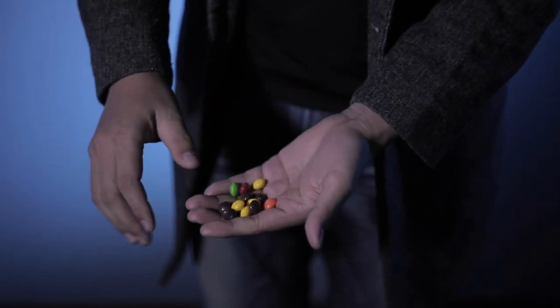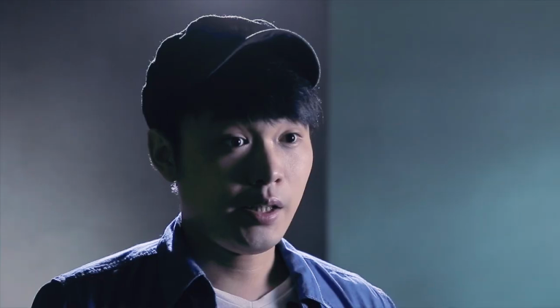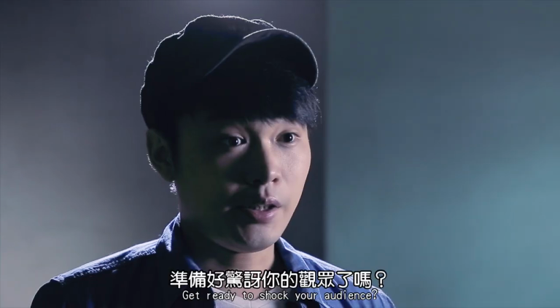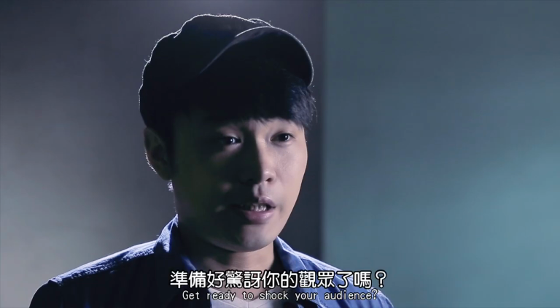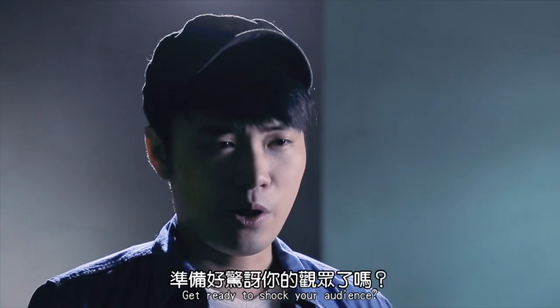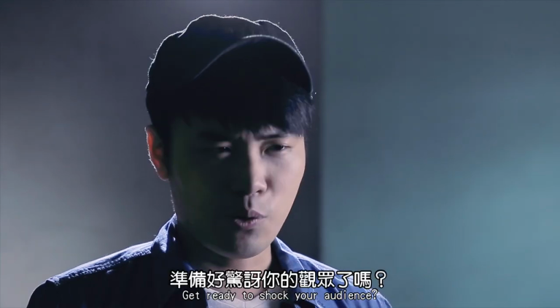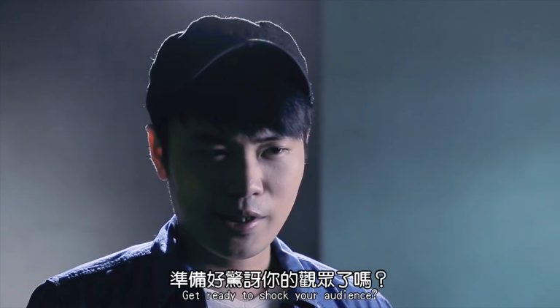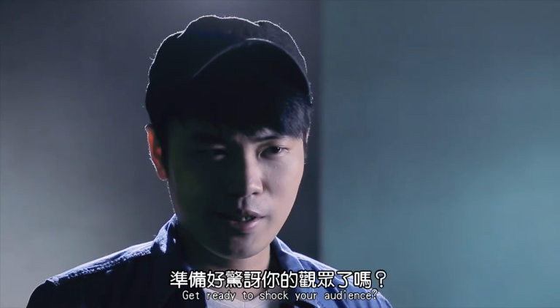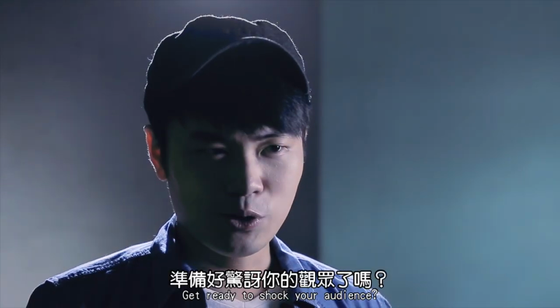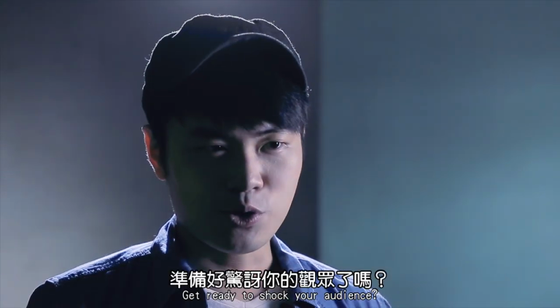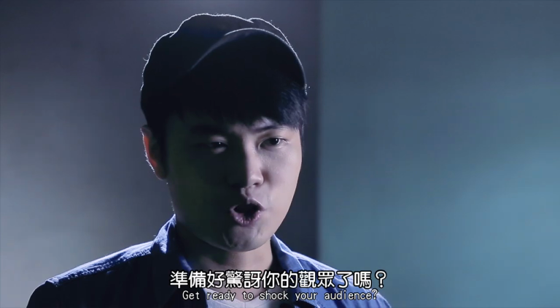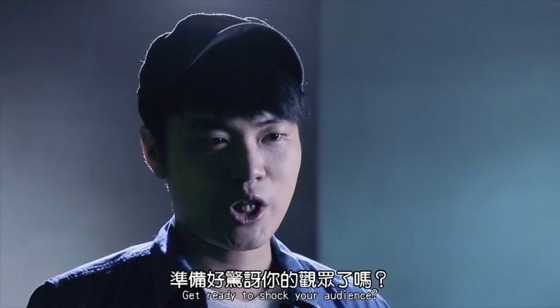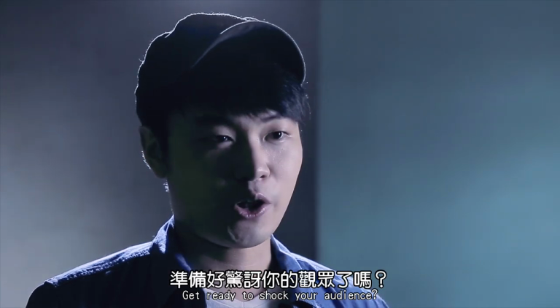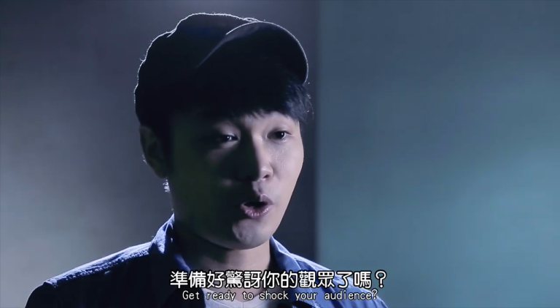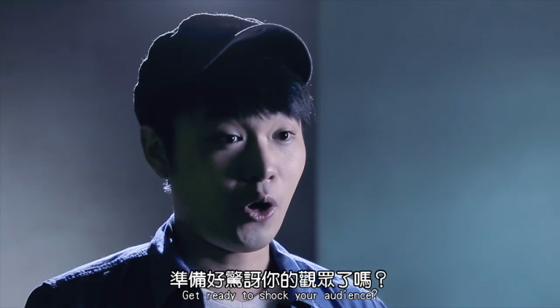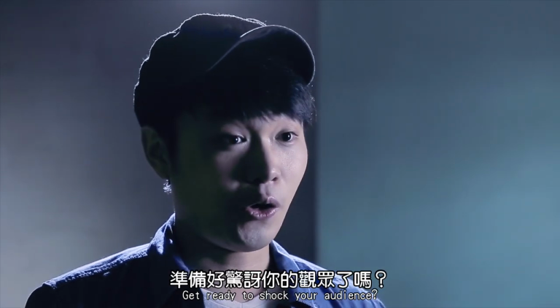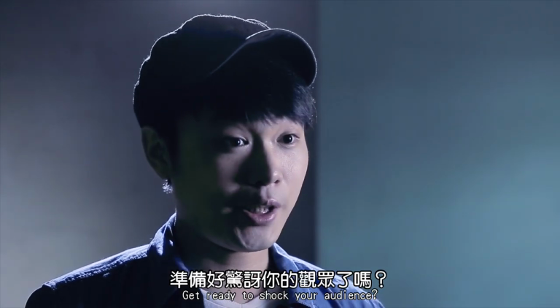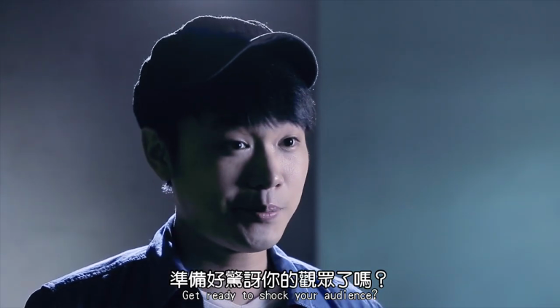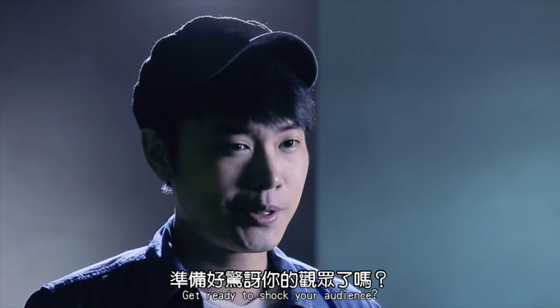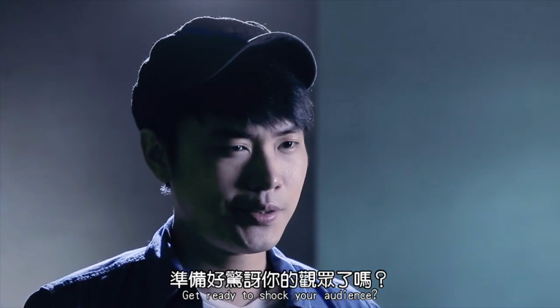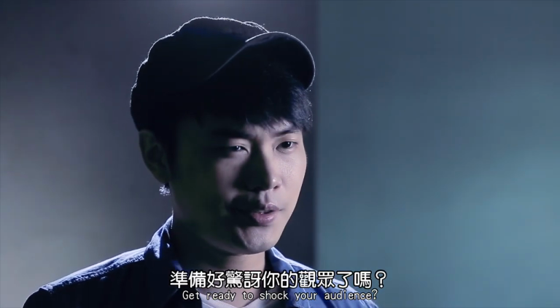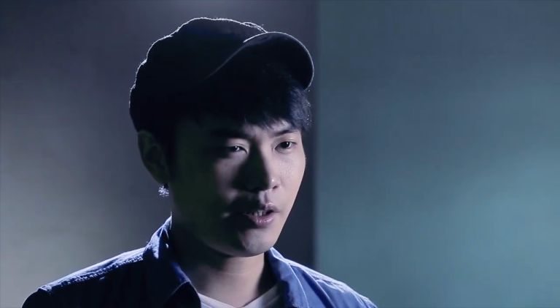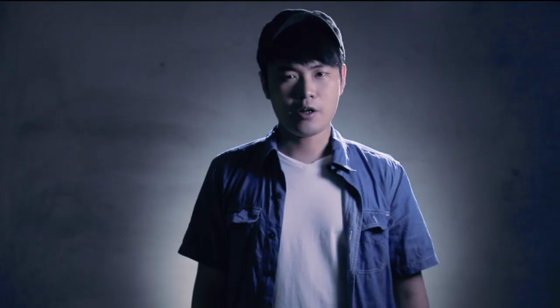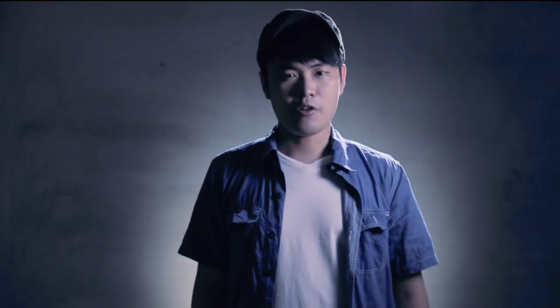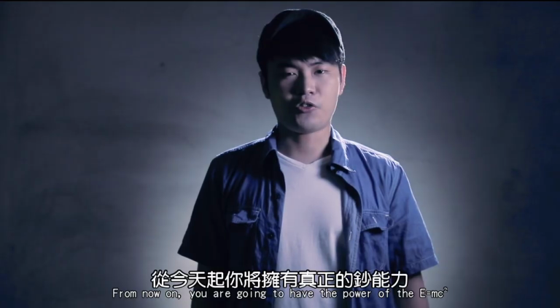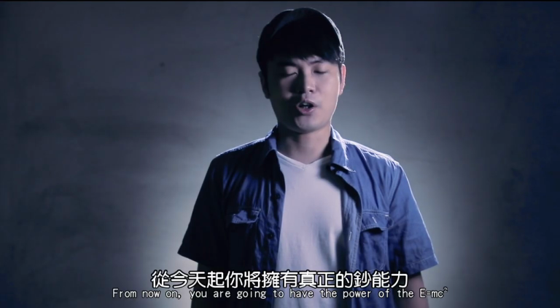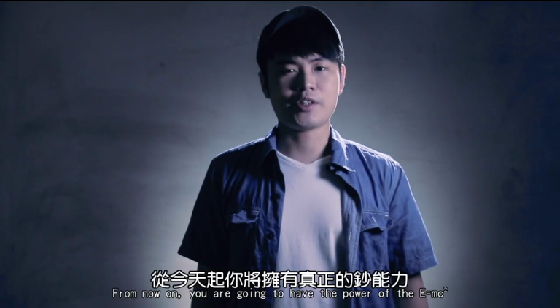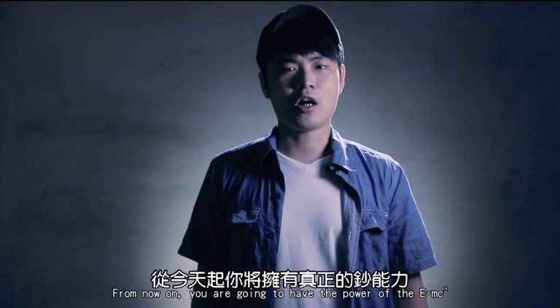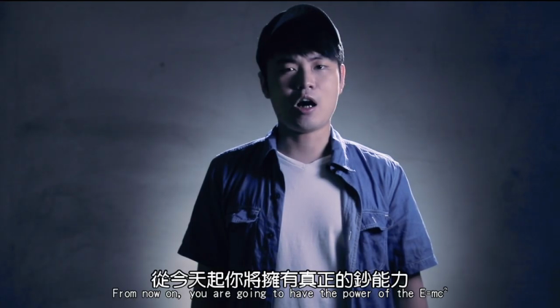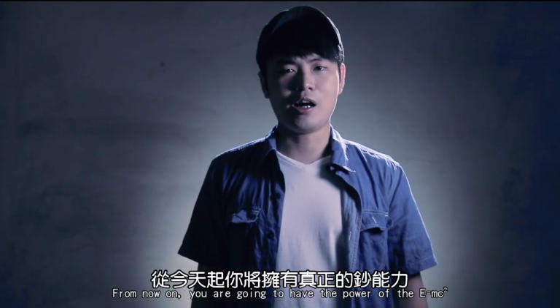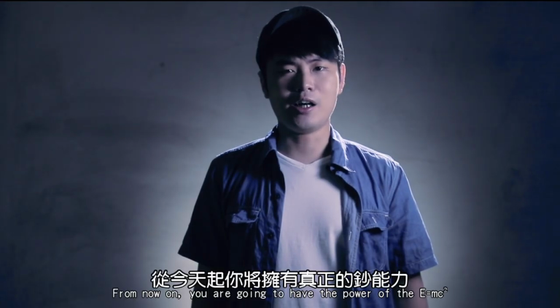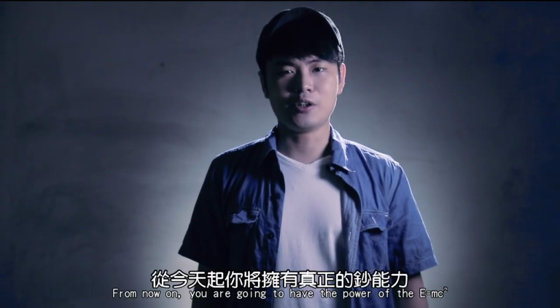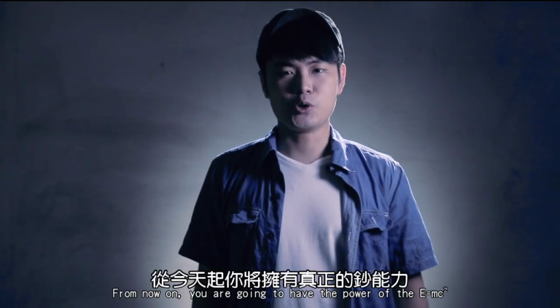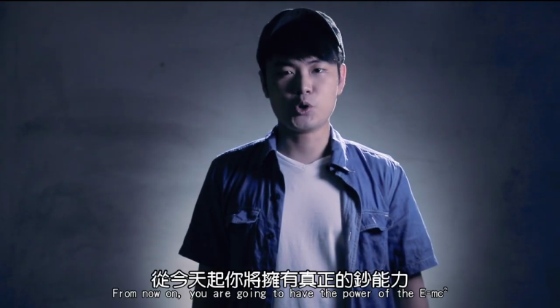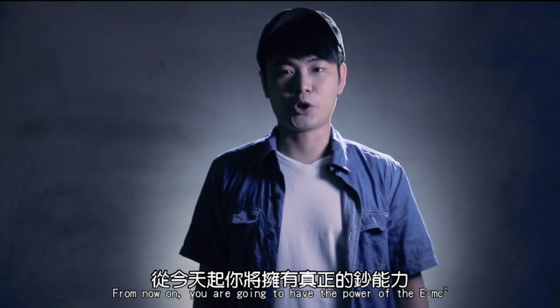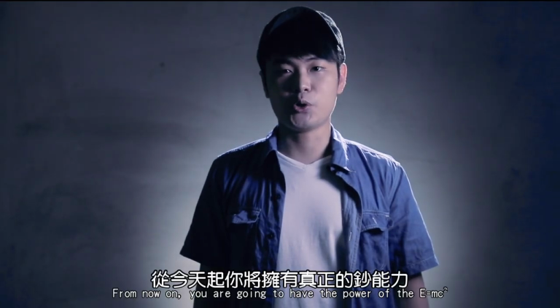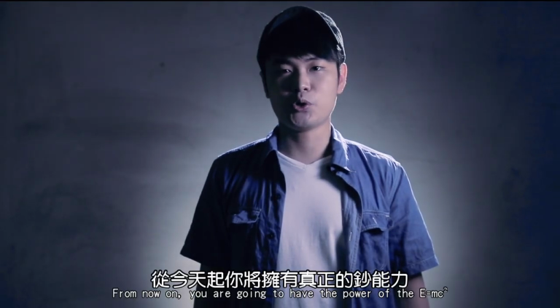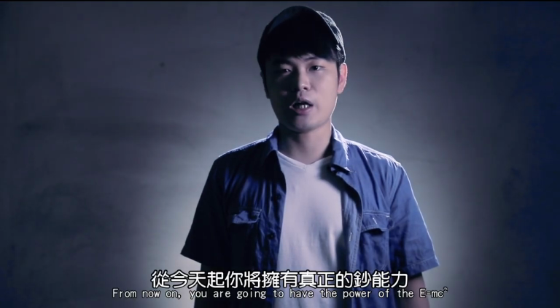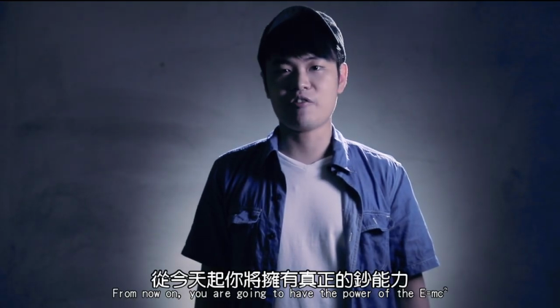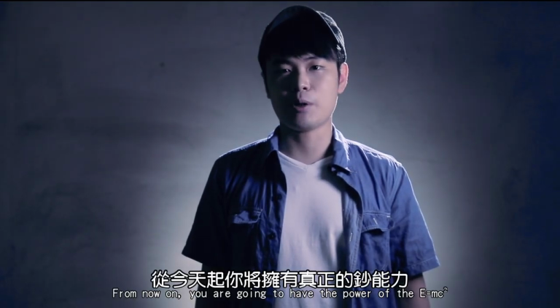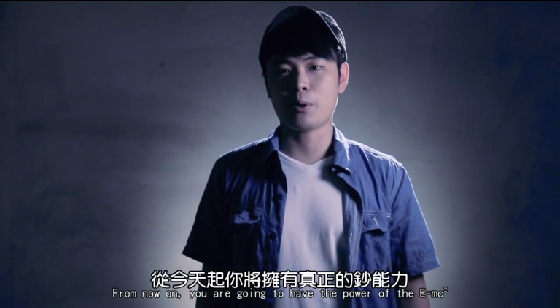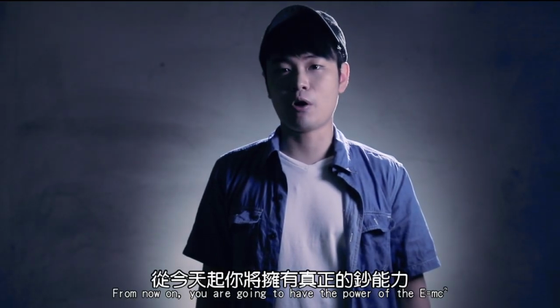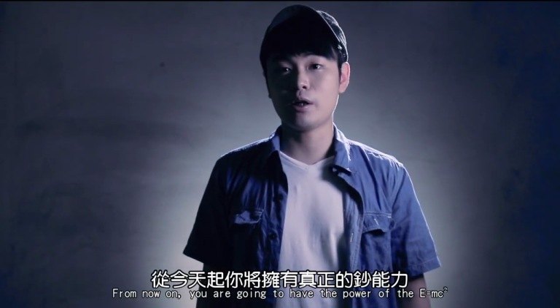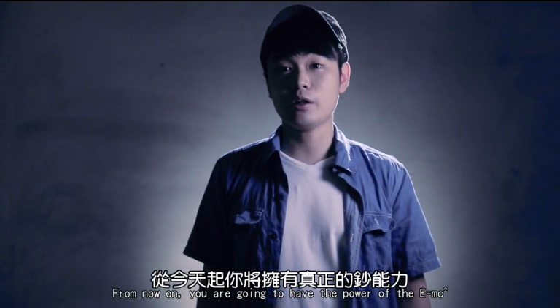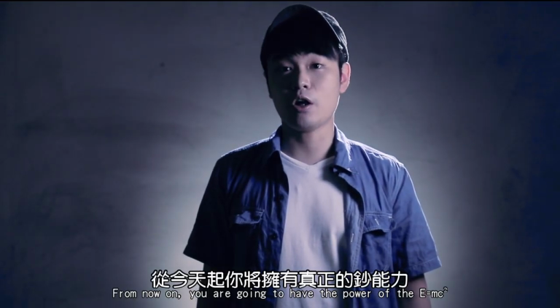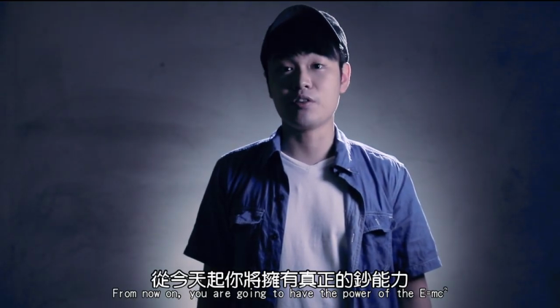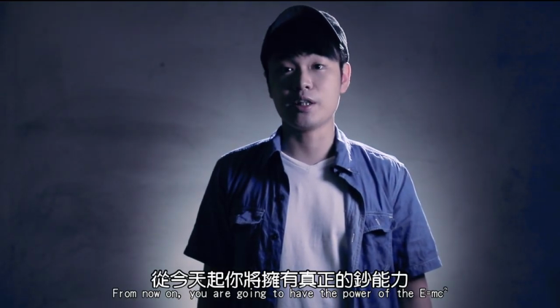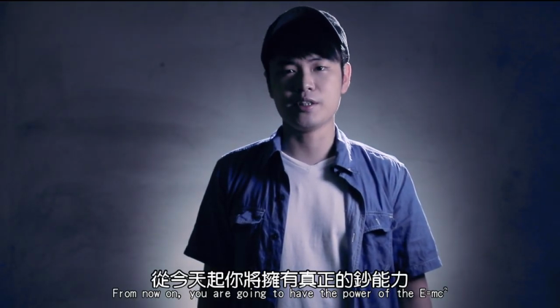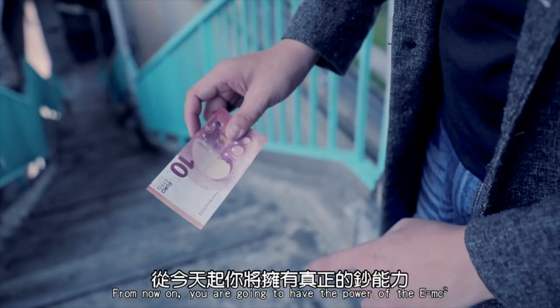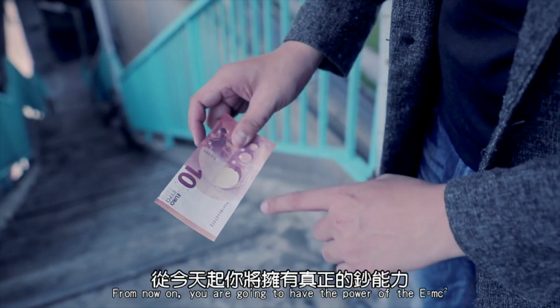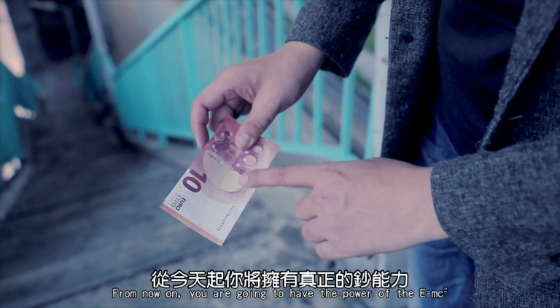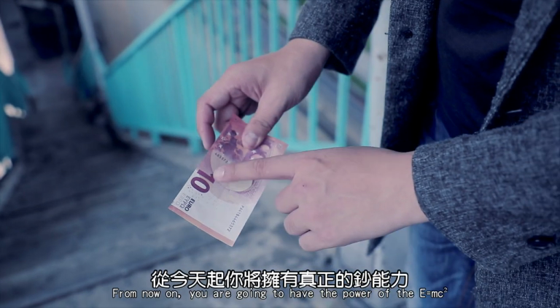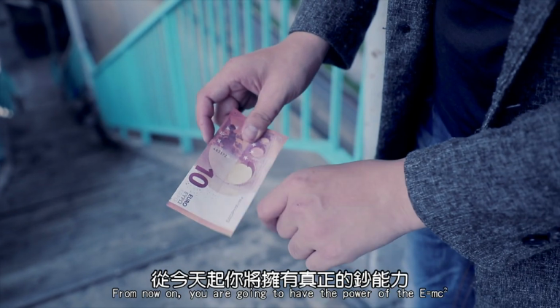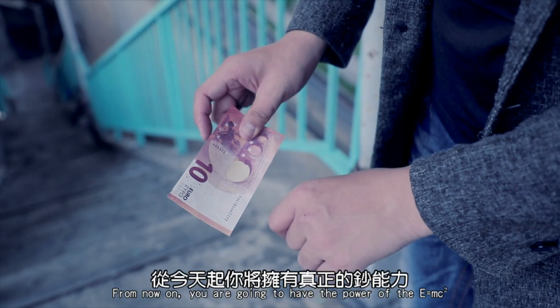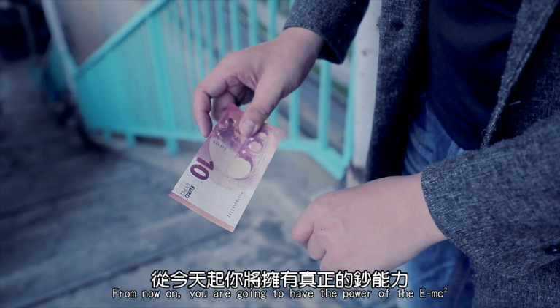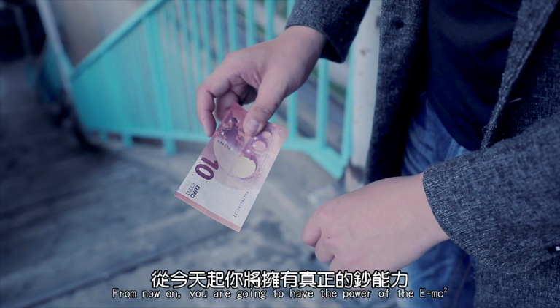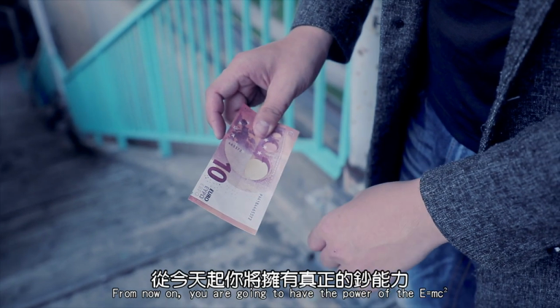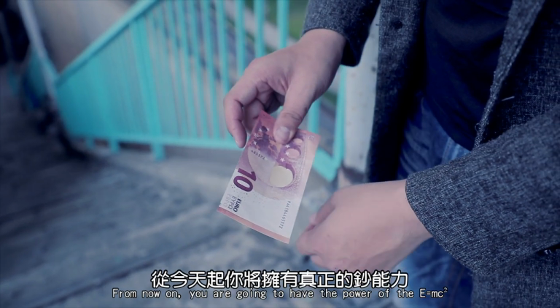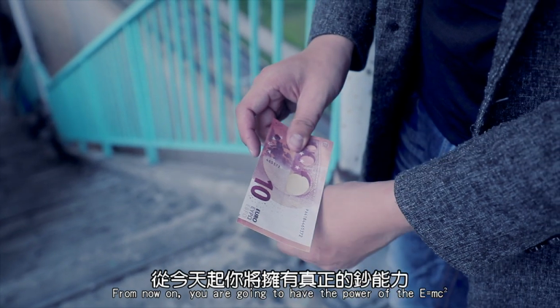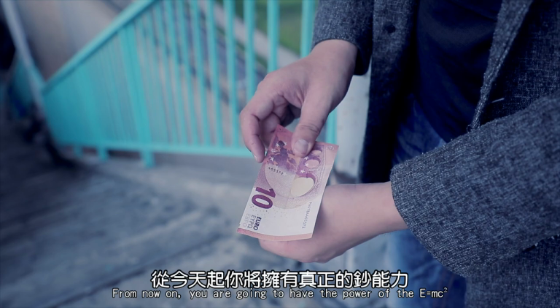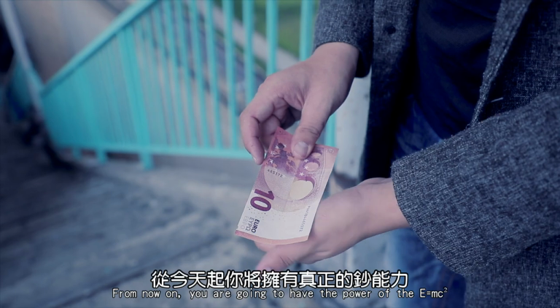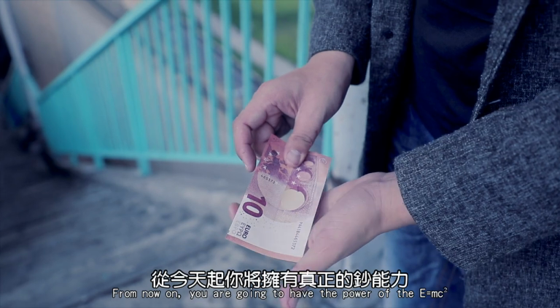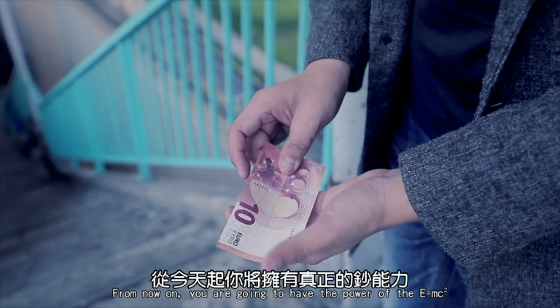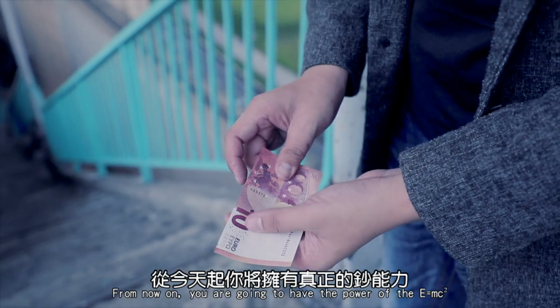Get ready to check your audience. From now on, you are going to have the power of E equals MC squared.